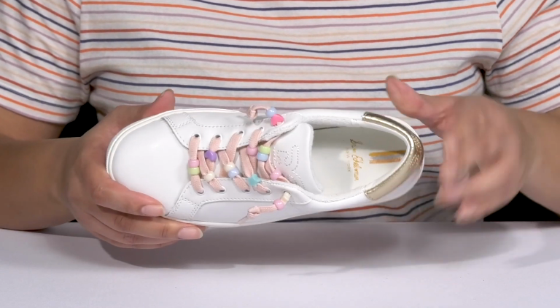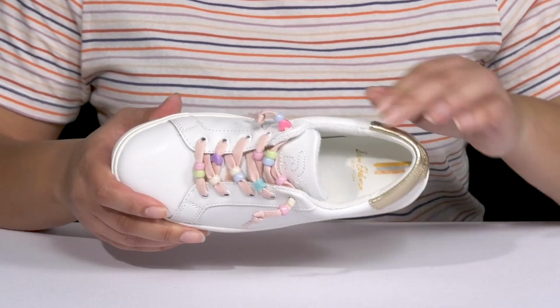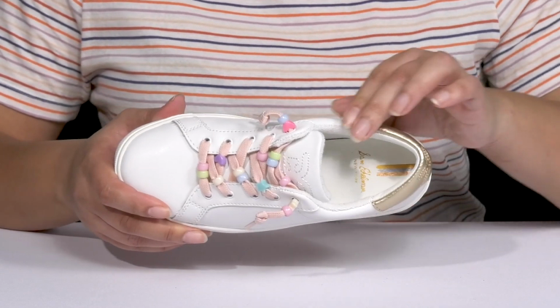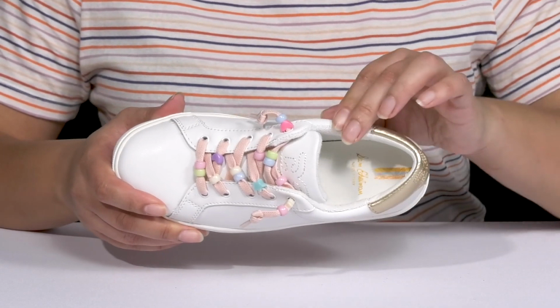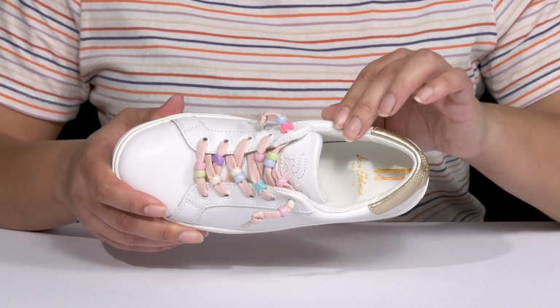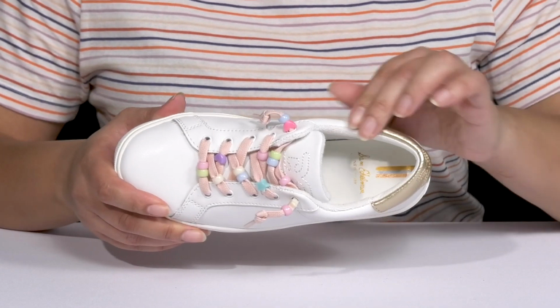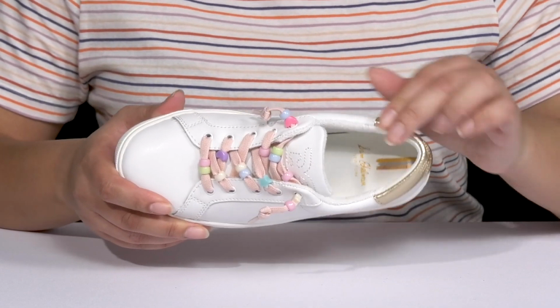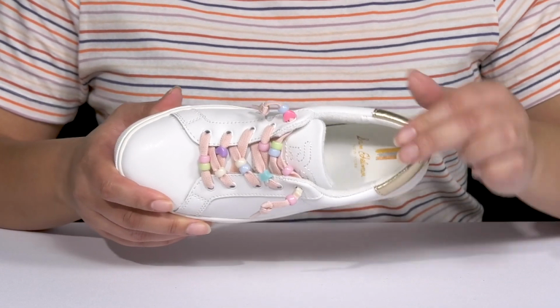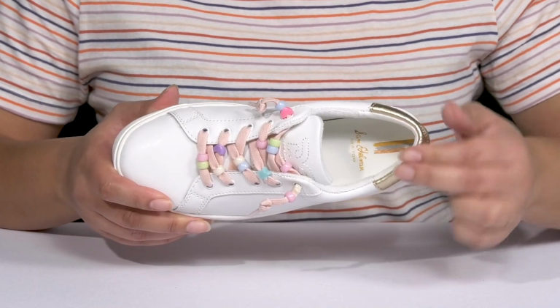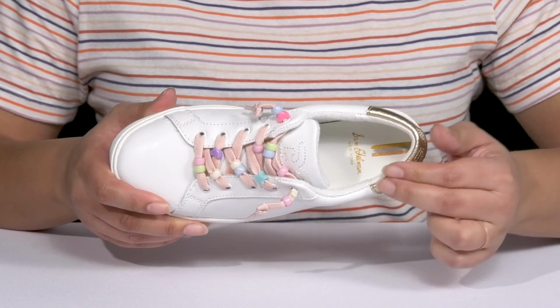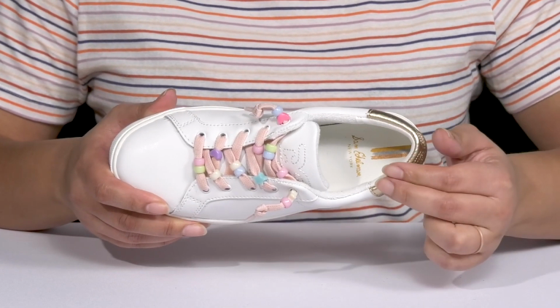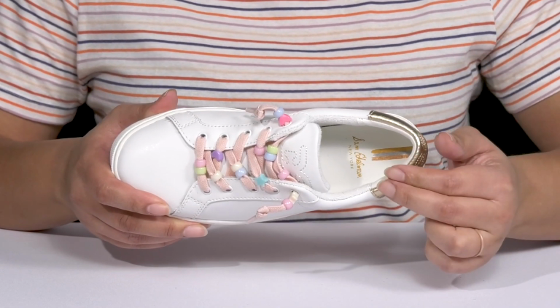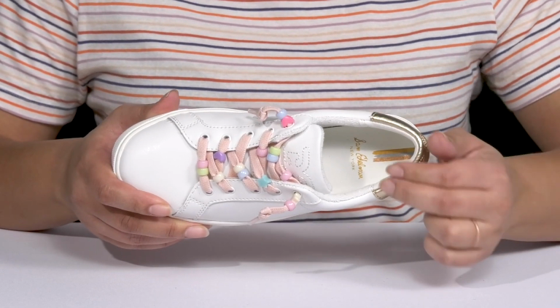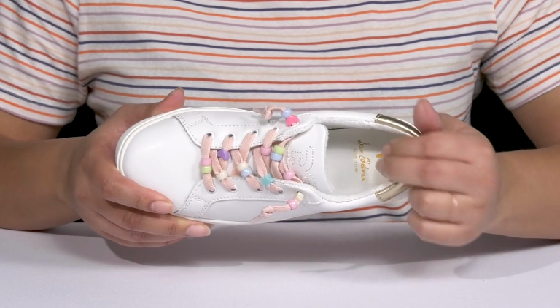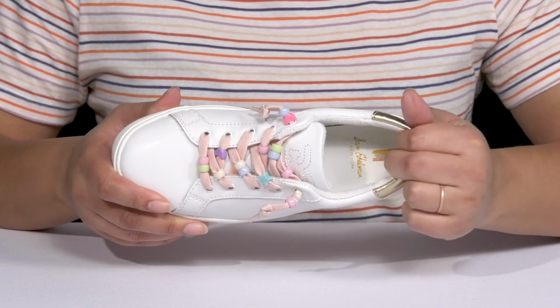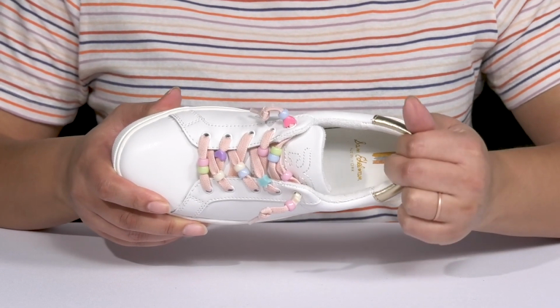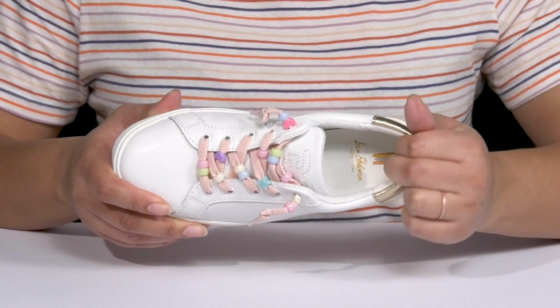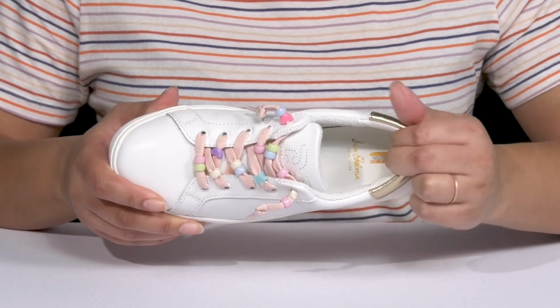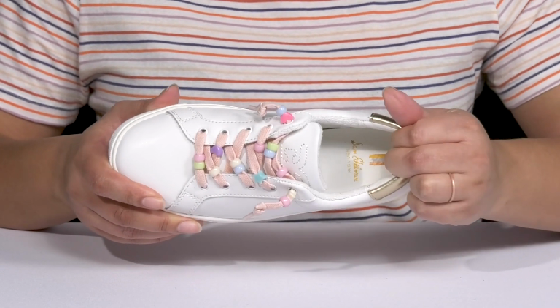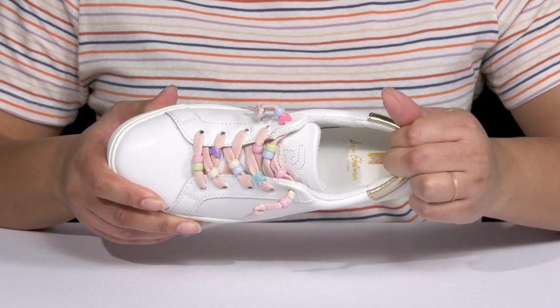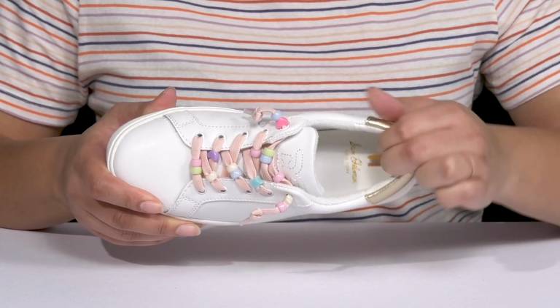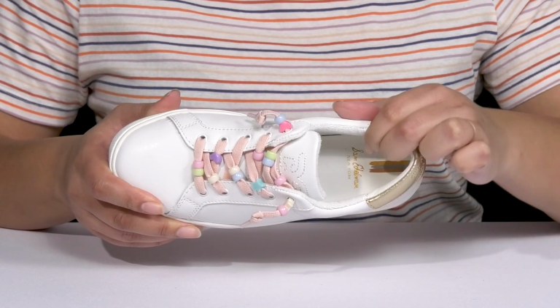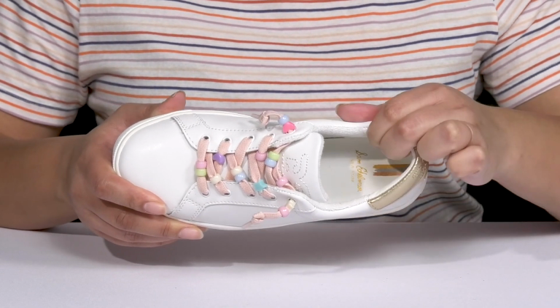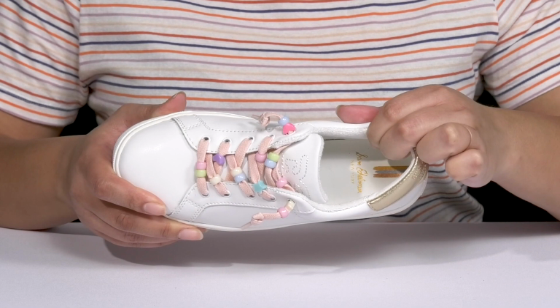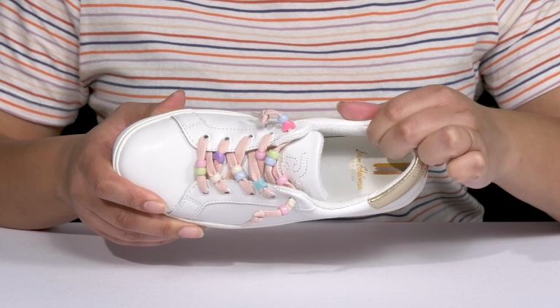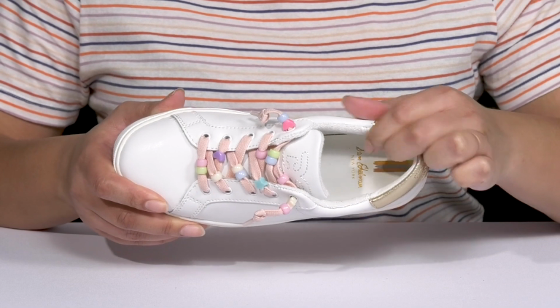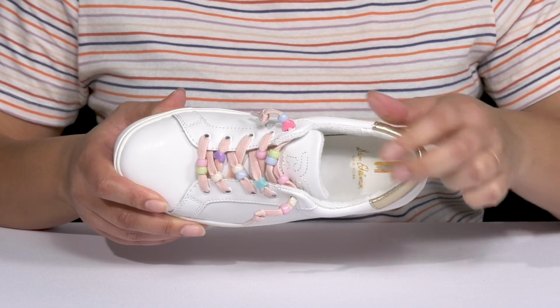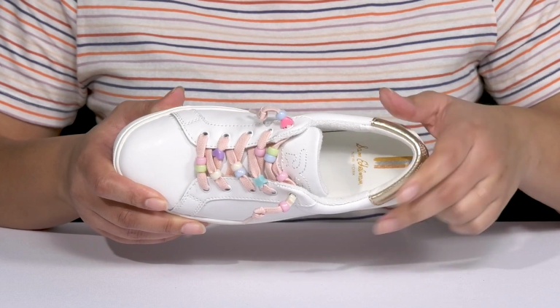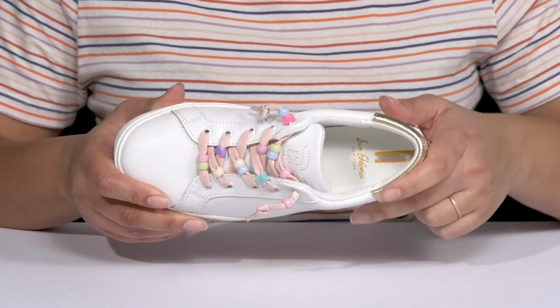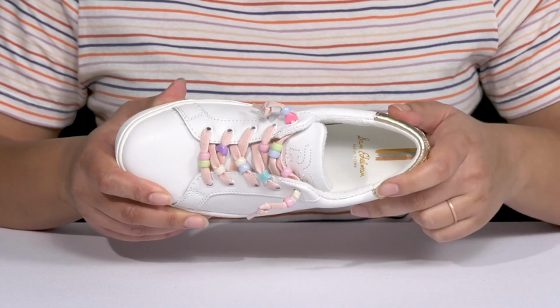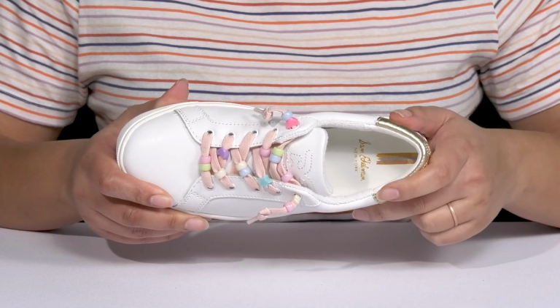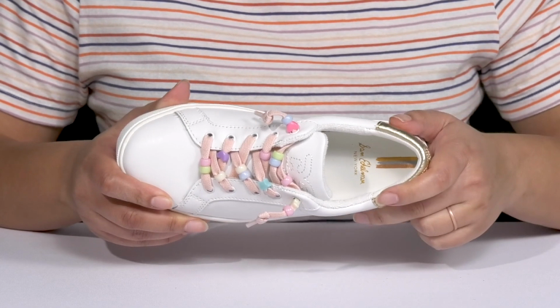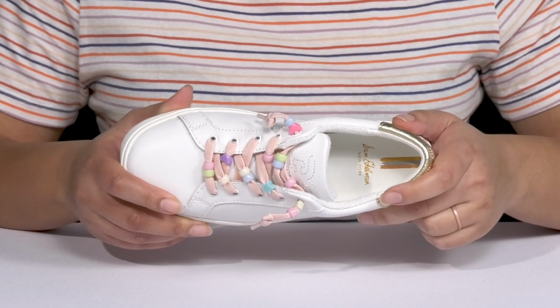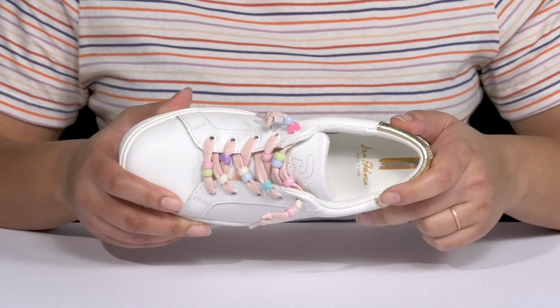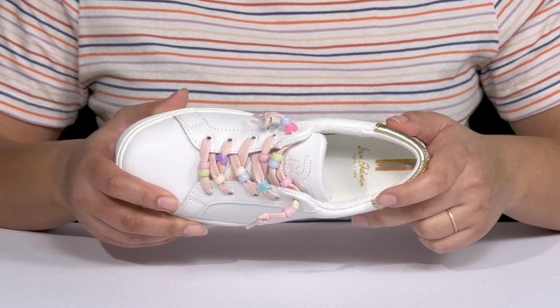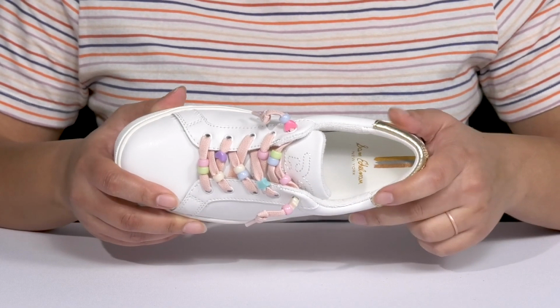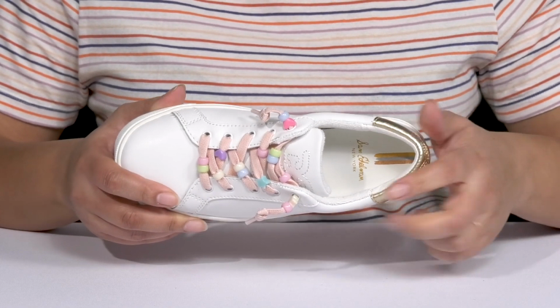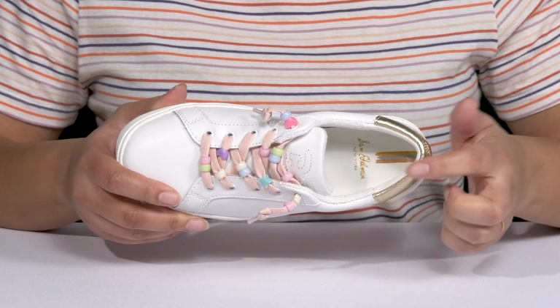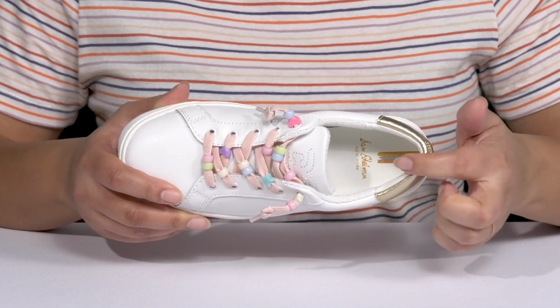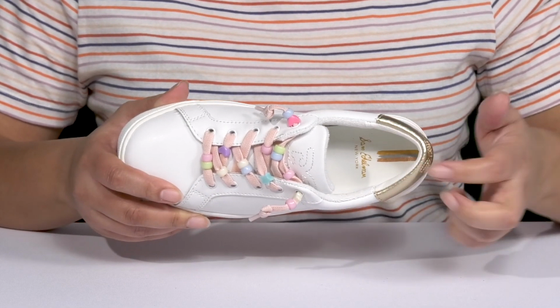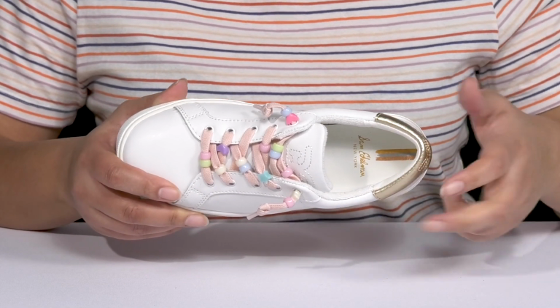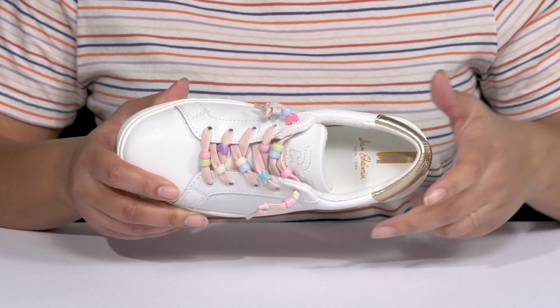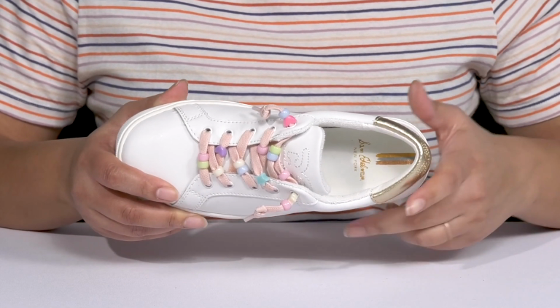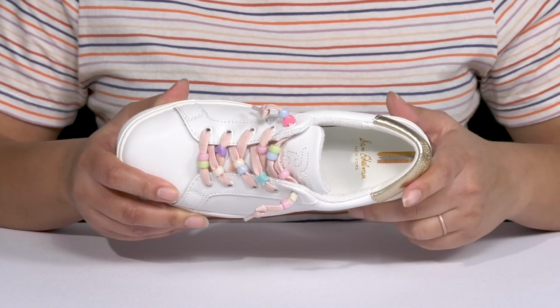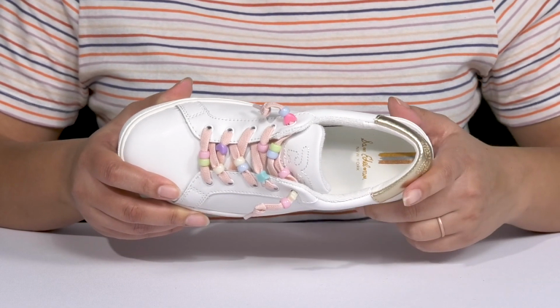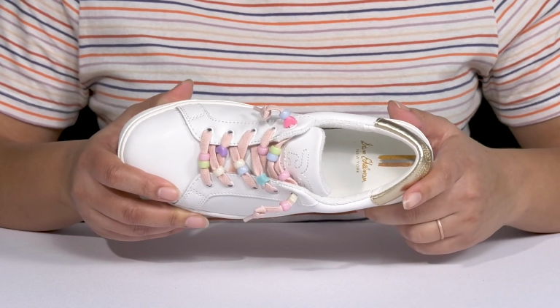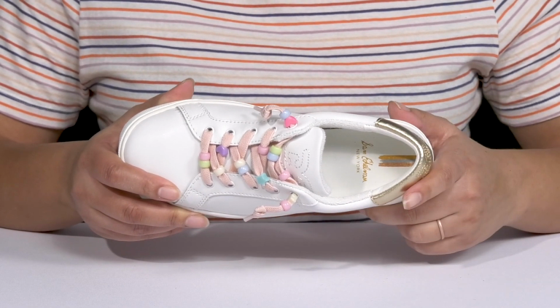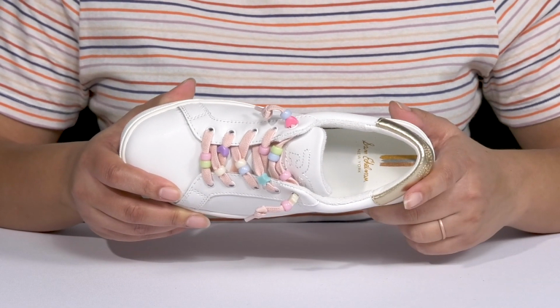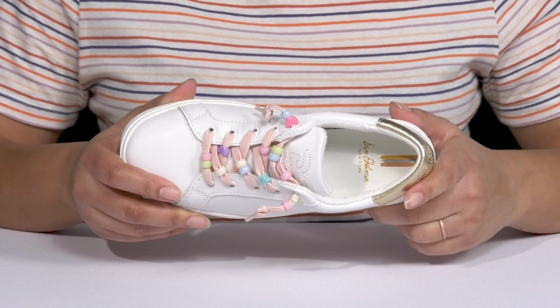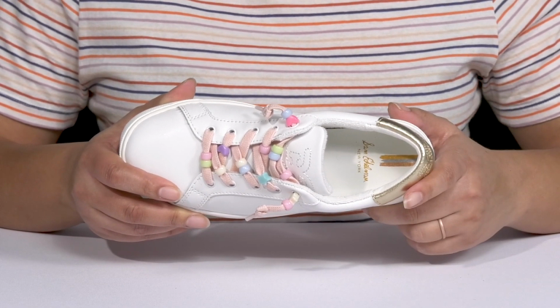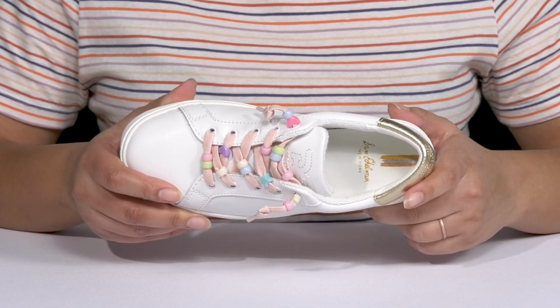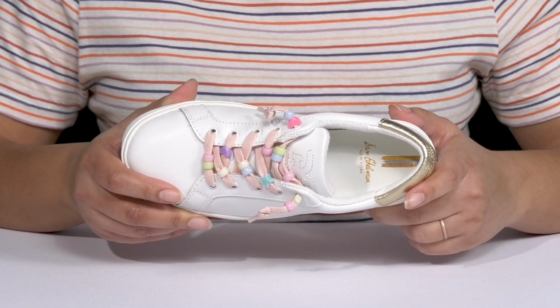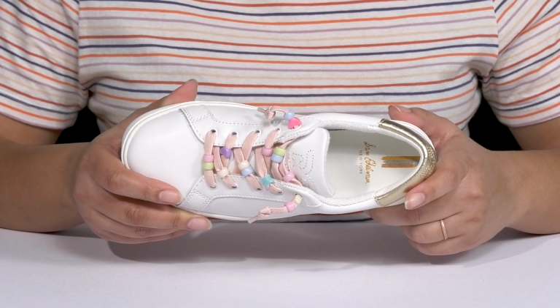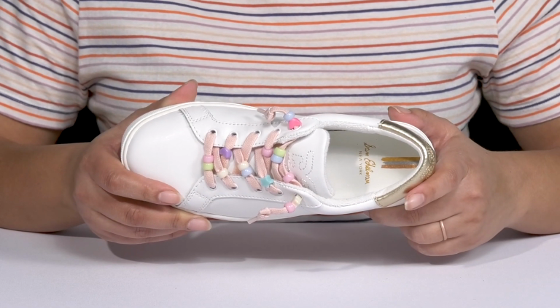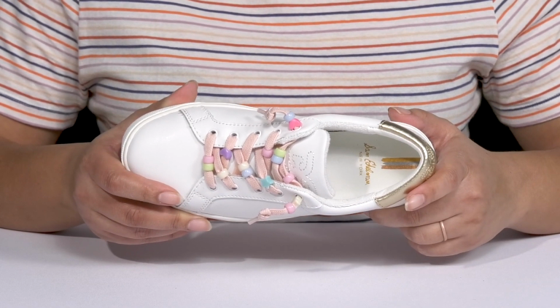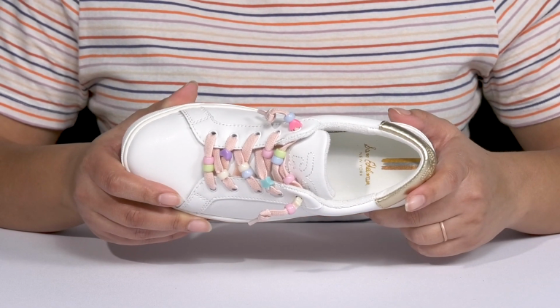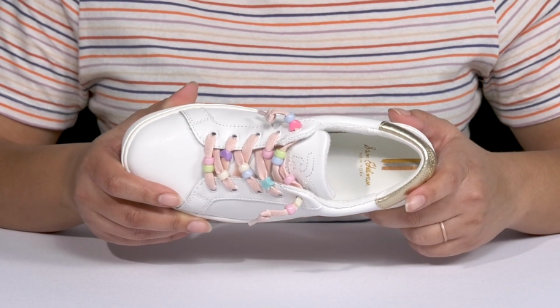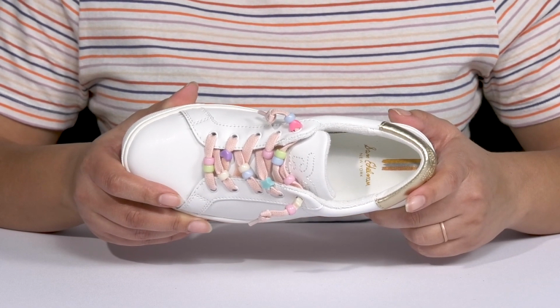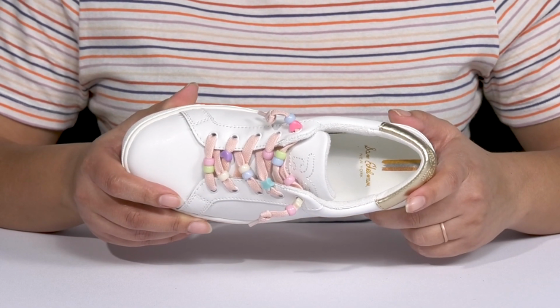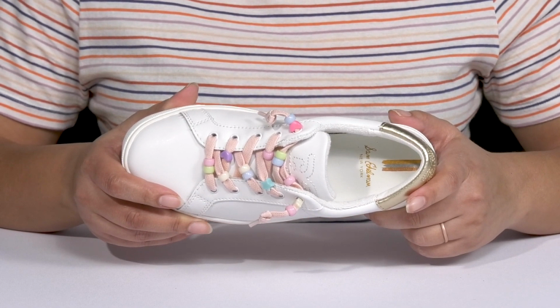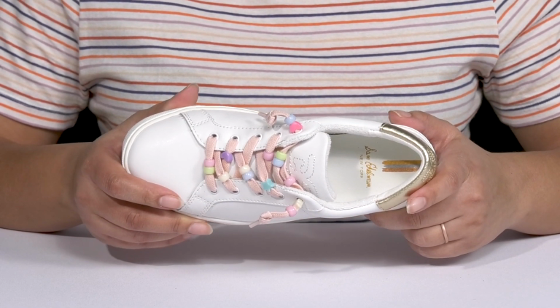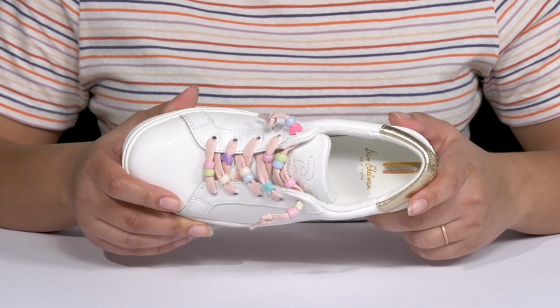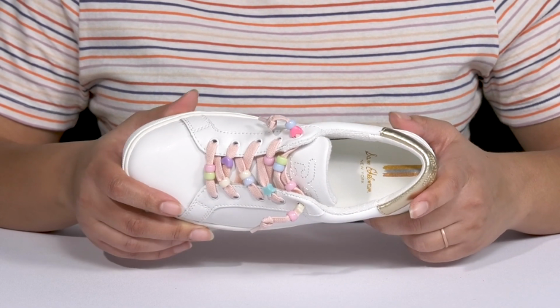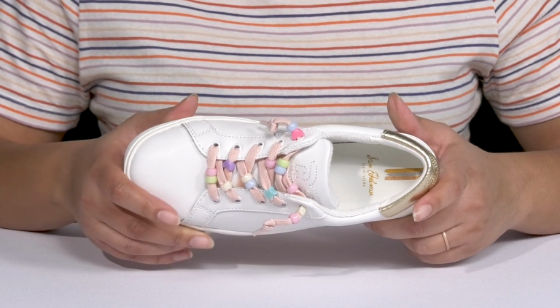Inside, there's a man-made lining with cushioning around the collar to give their ankle support, and a cushioned footbed to keep them comfortable all day.